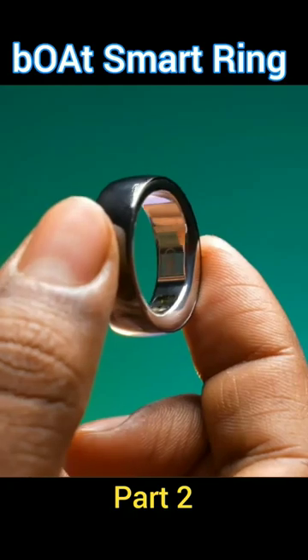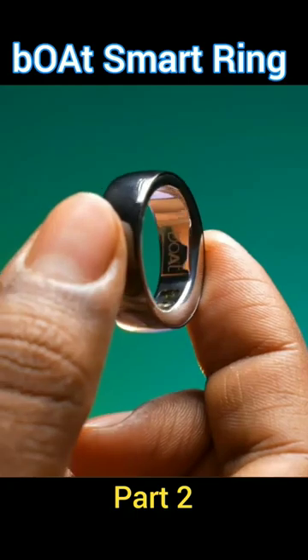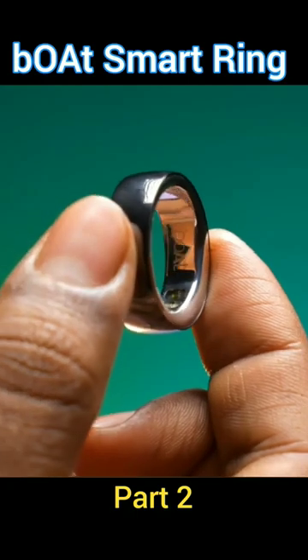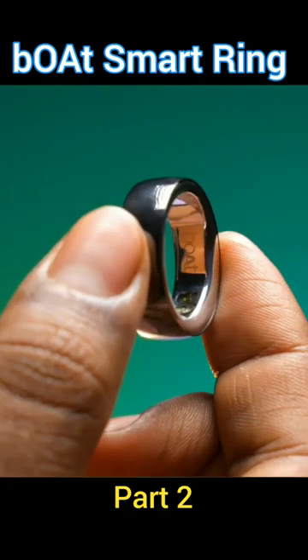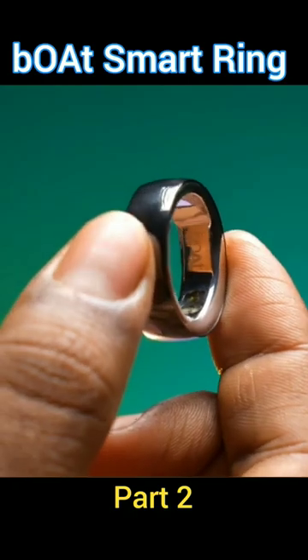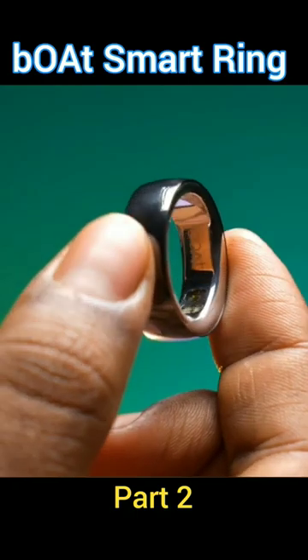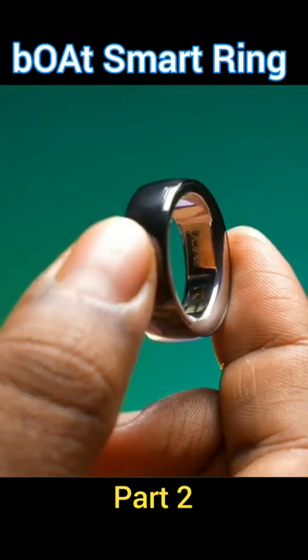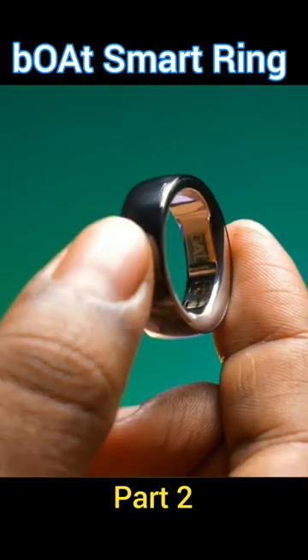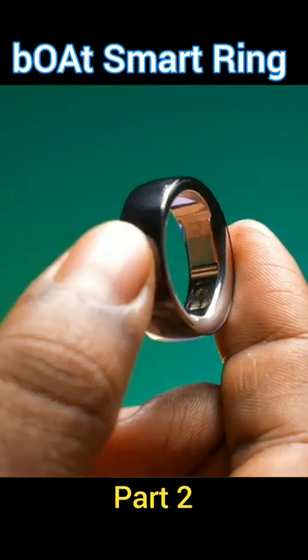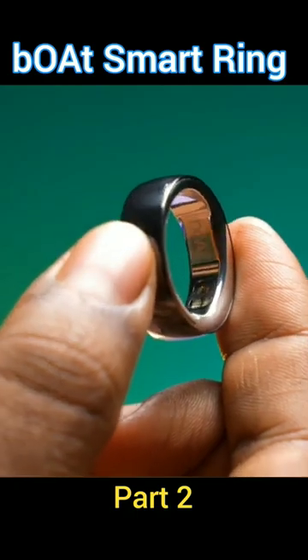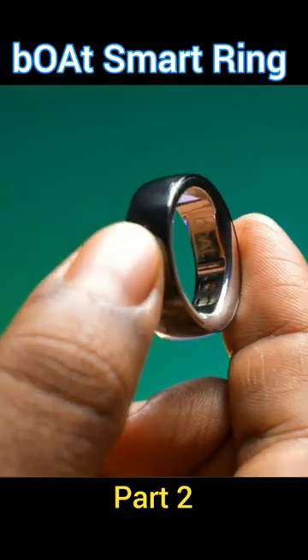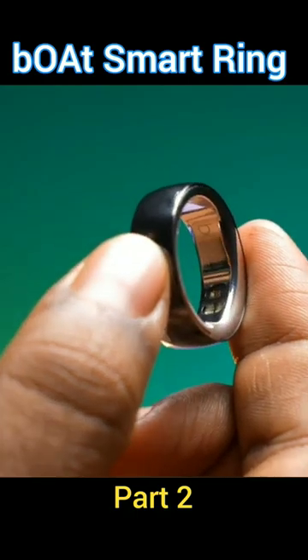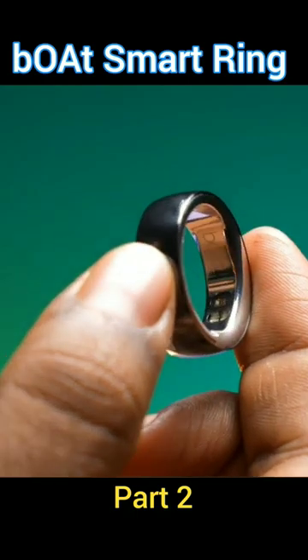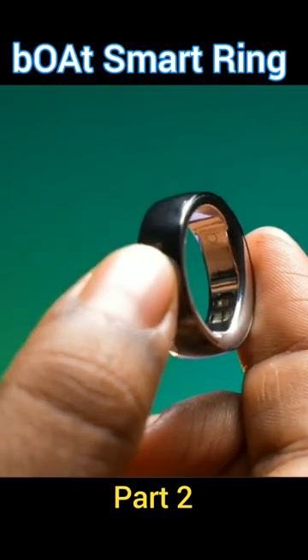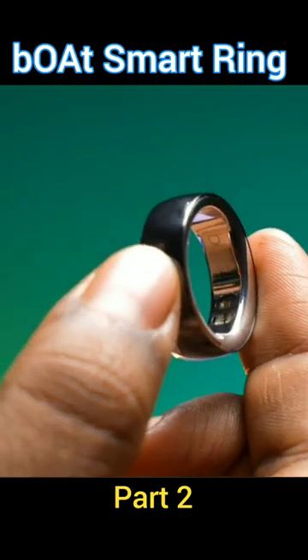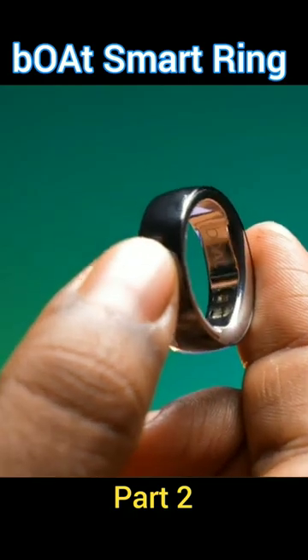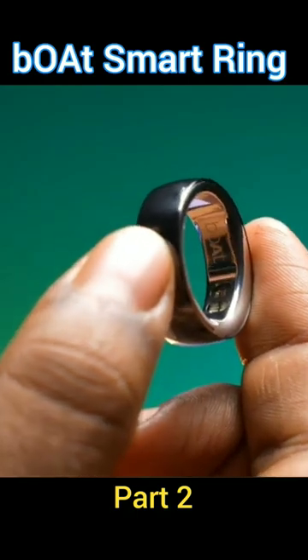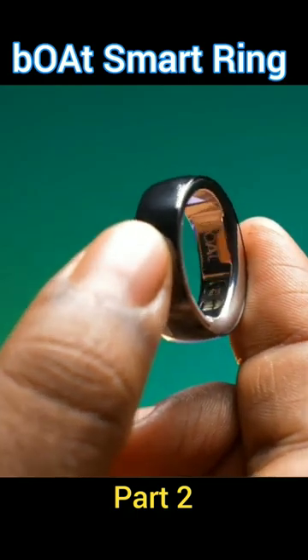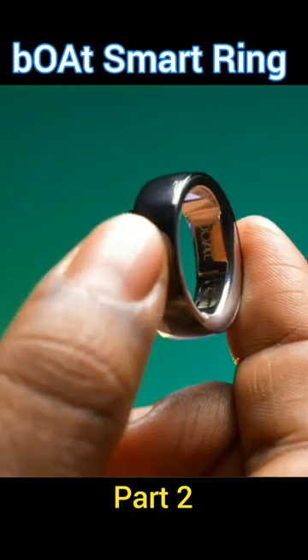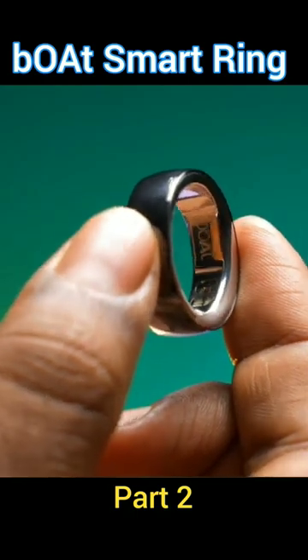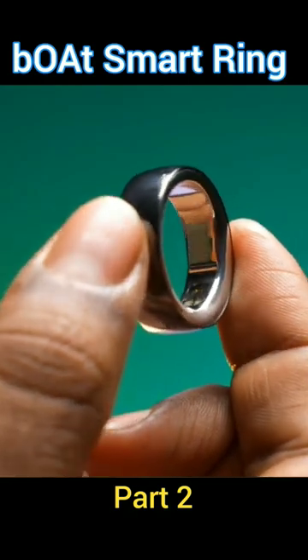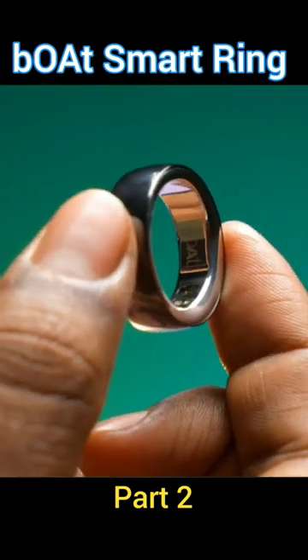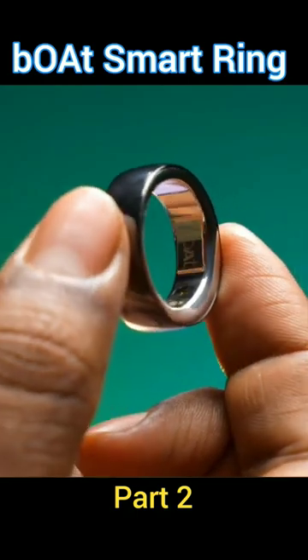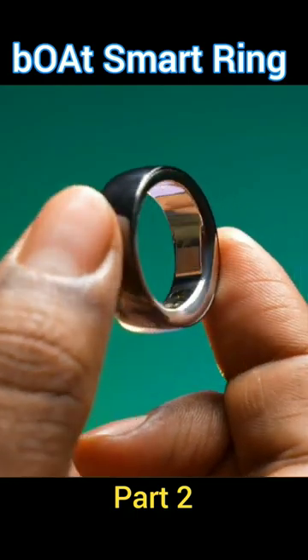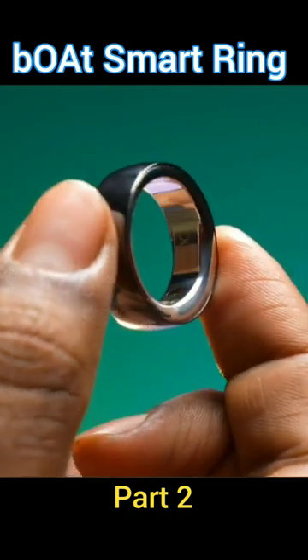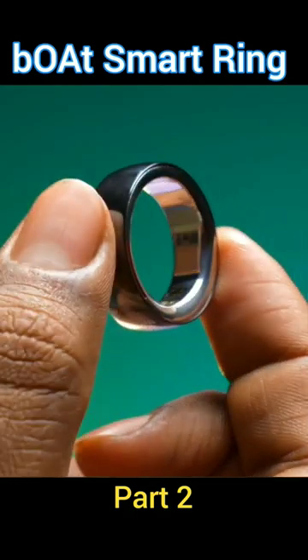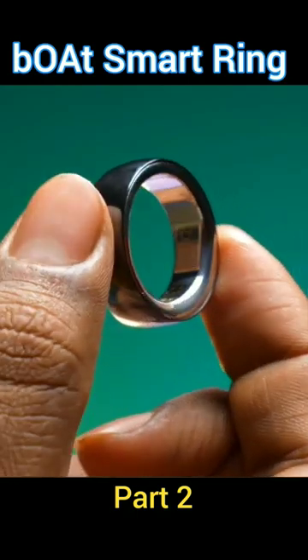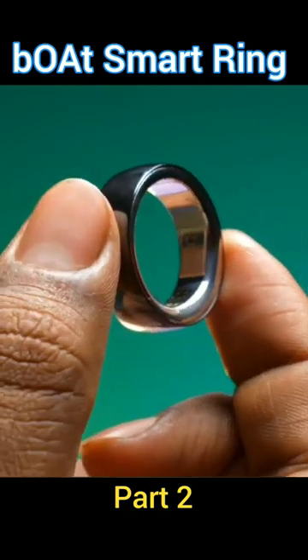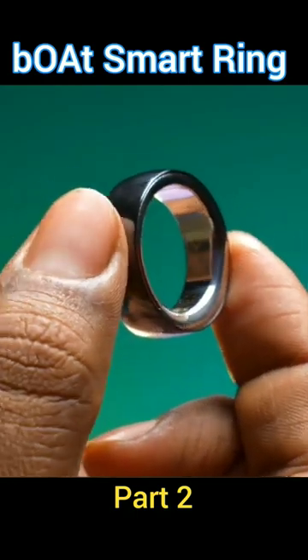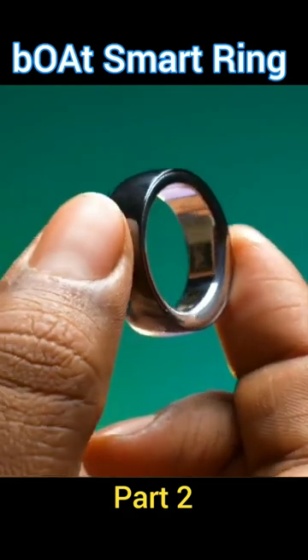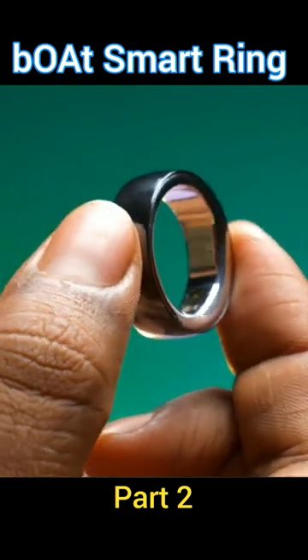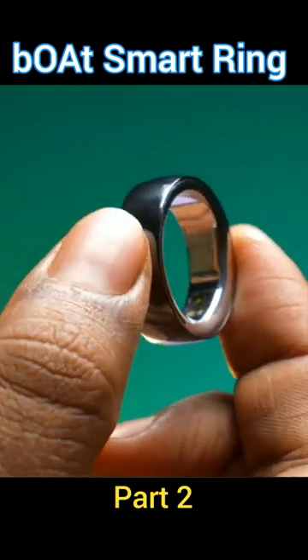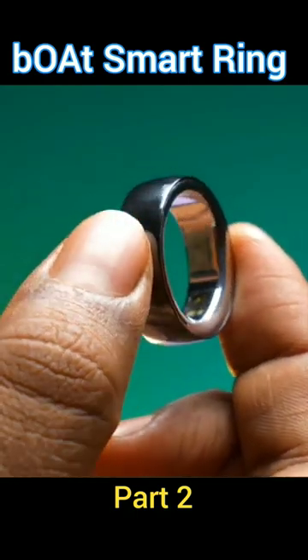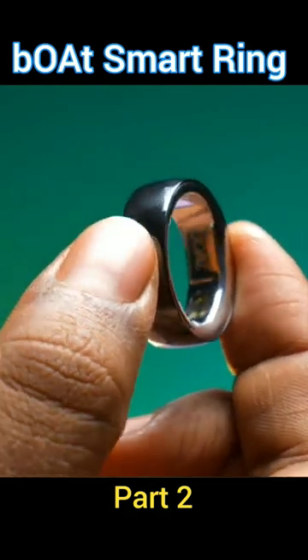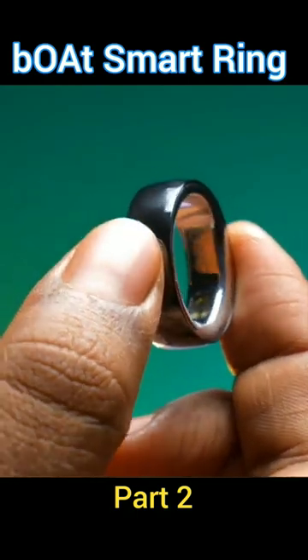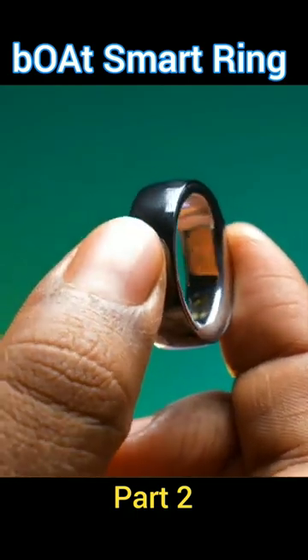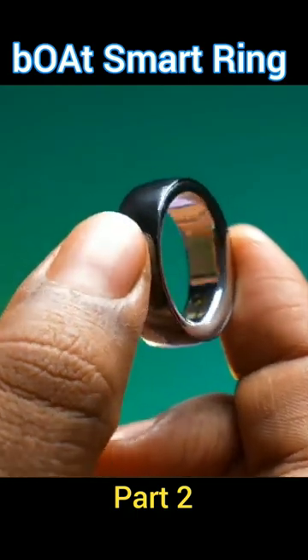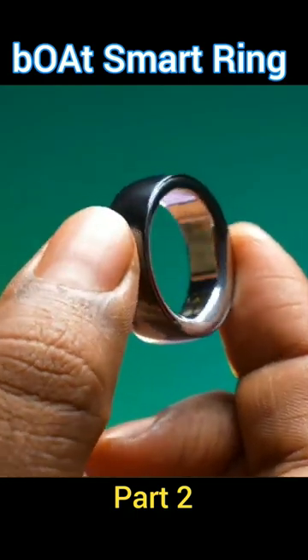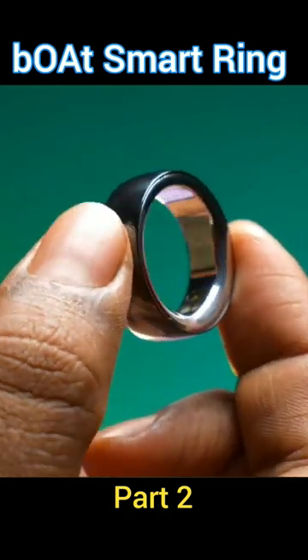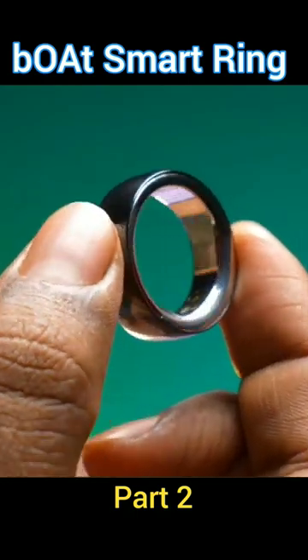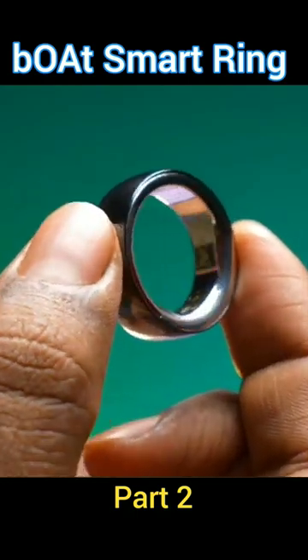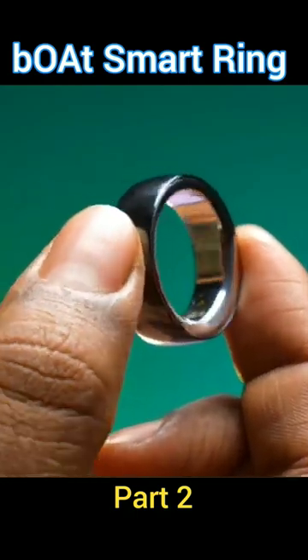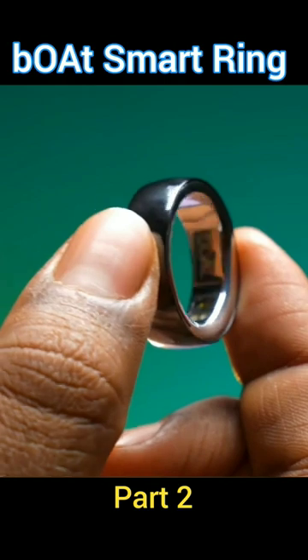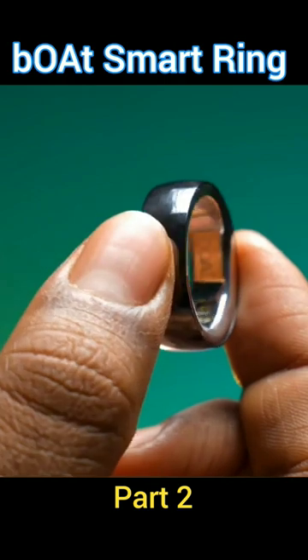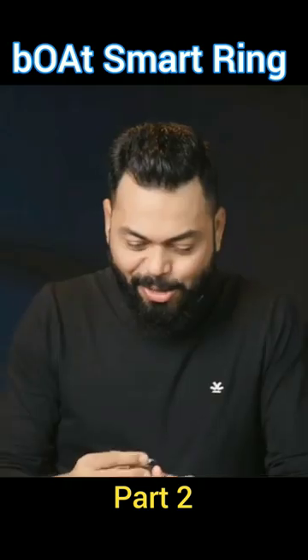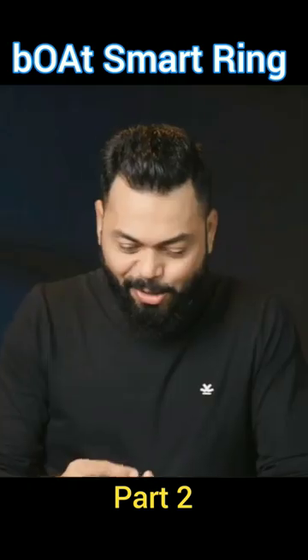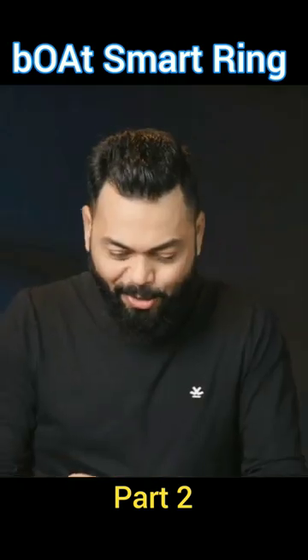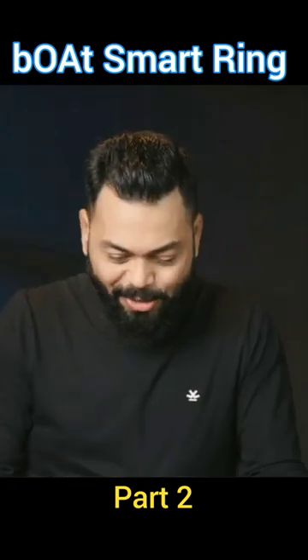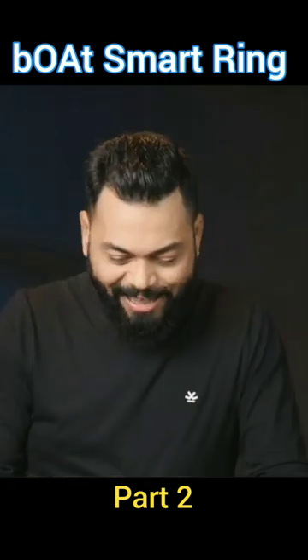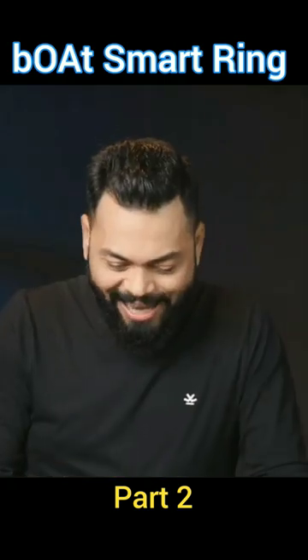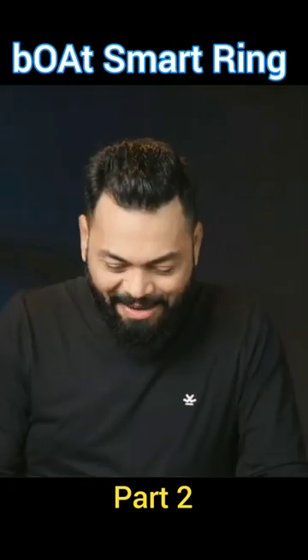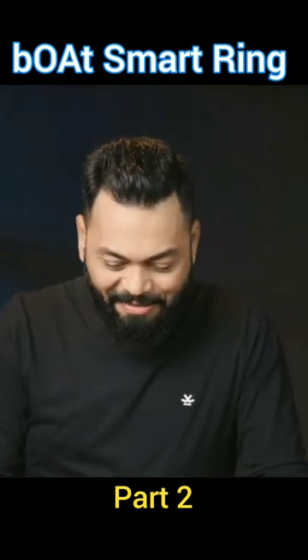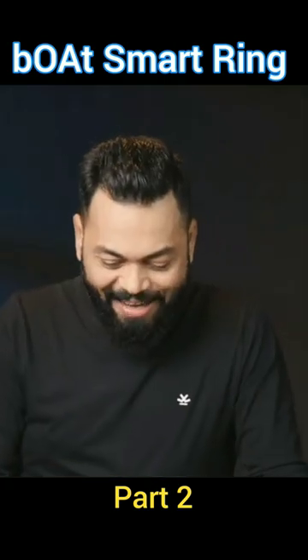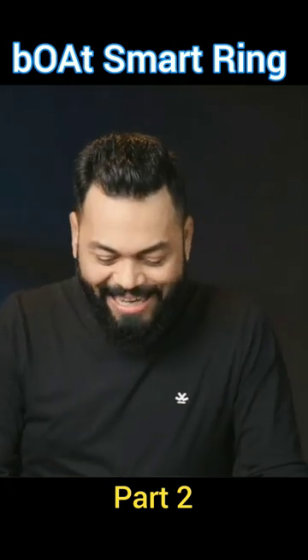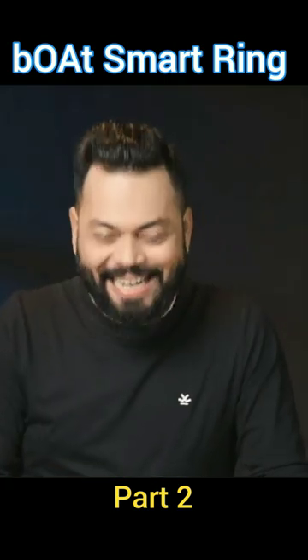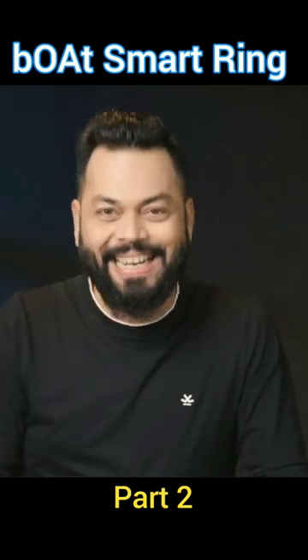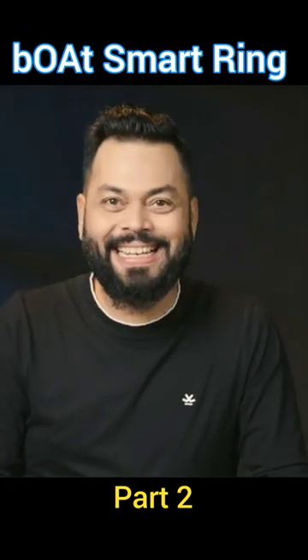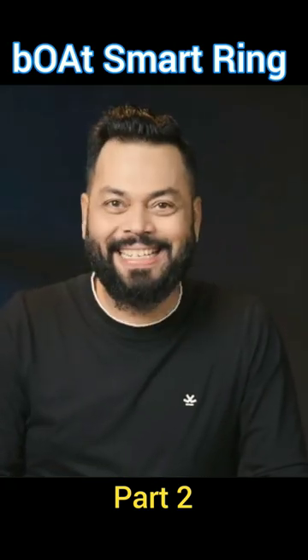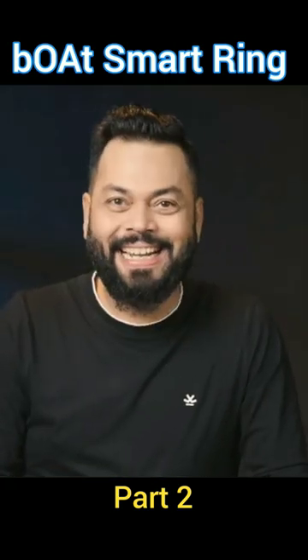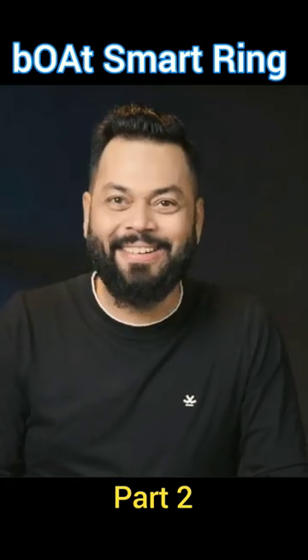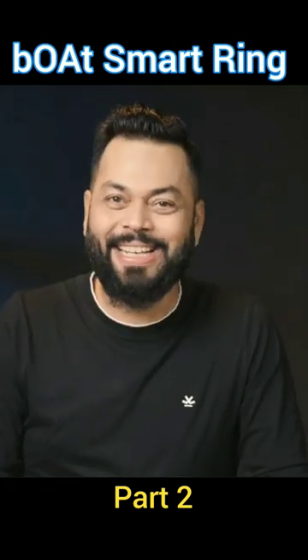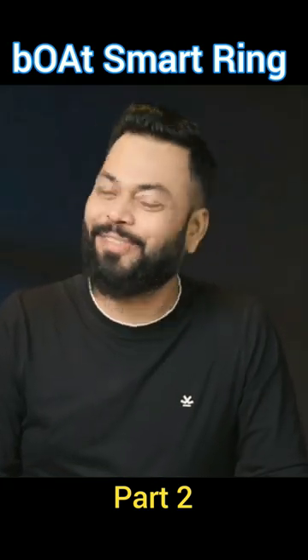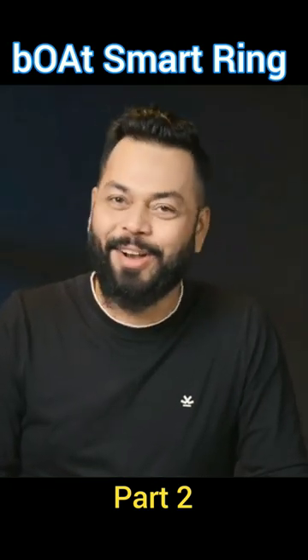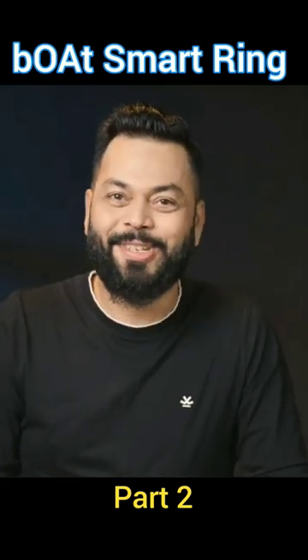In general, you have gold rings, and they are on the thicker side. Obviously, there are many sensors inside. So yeah, a very interesting device for sure.